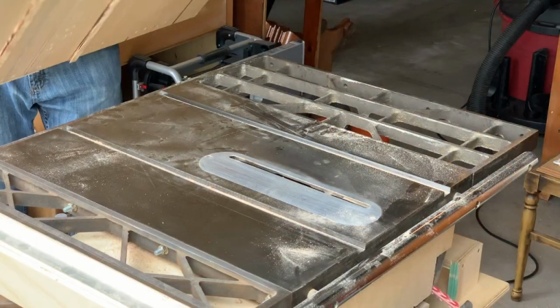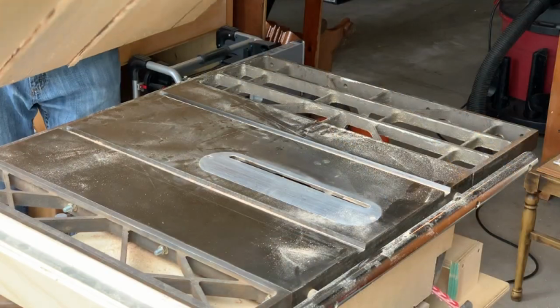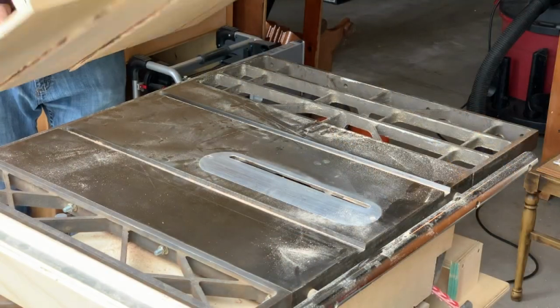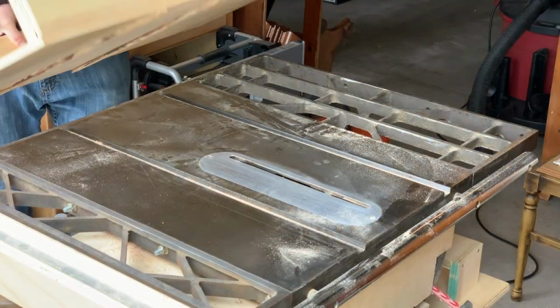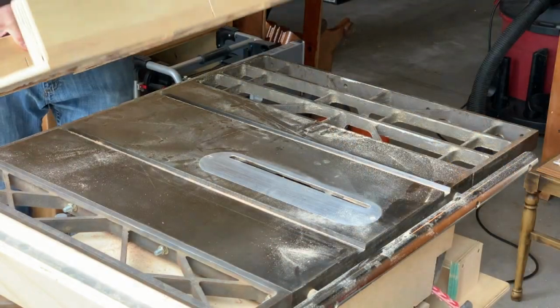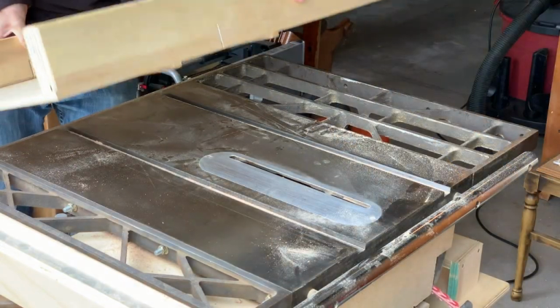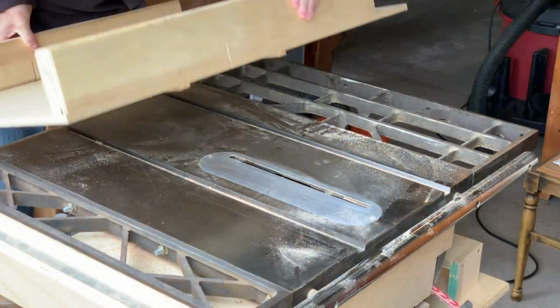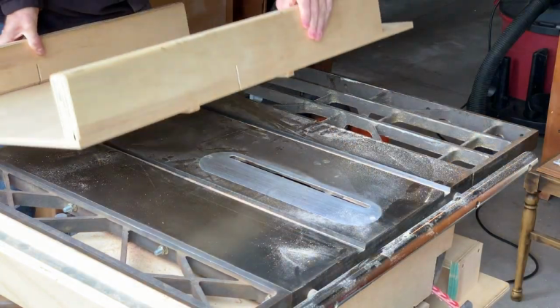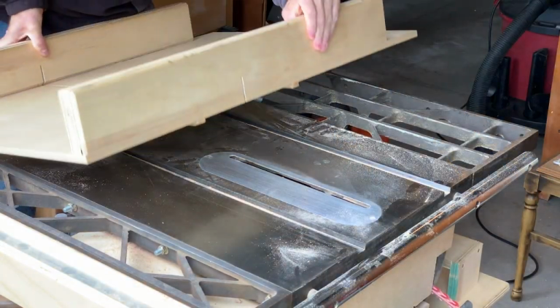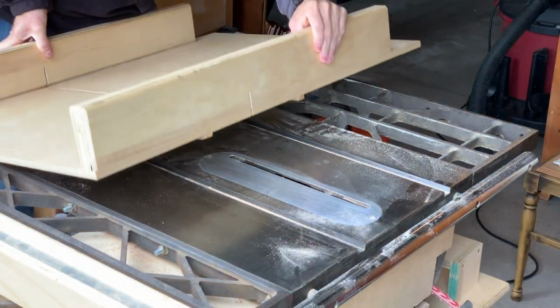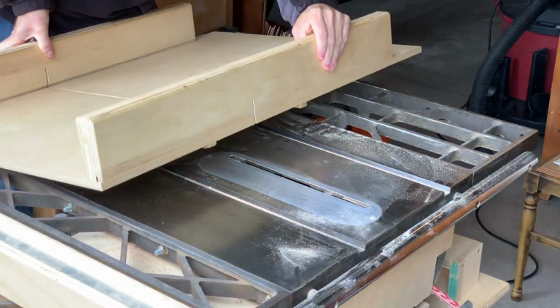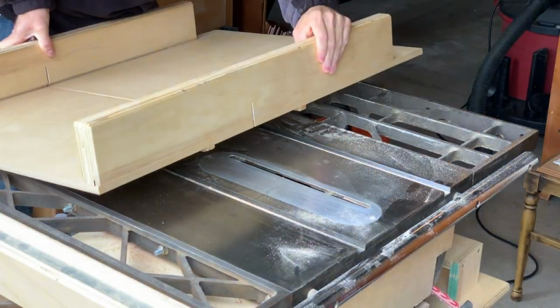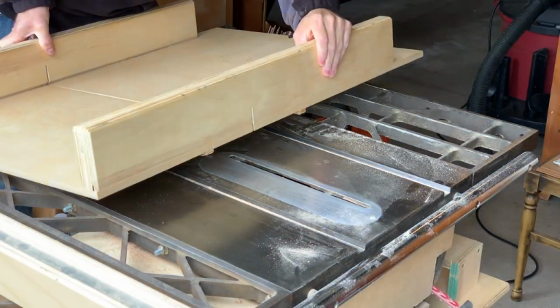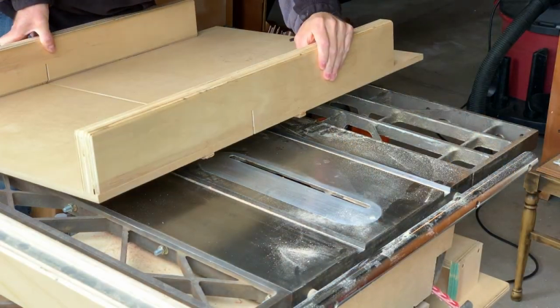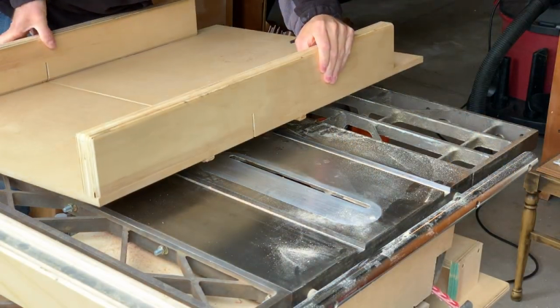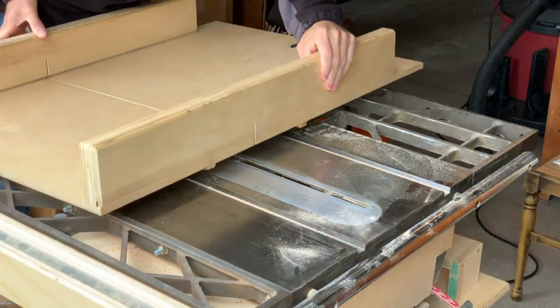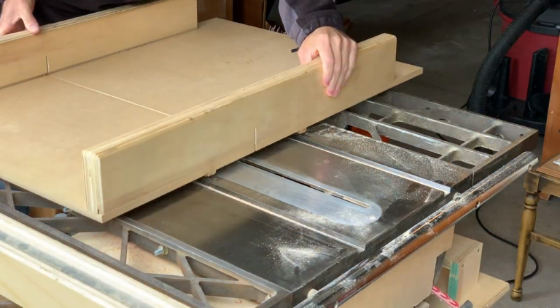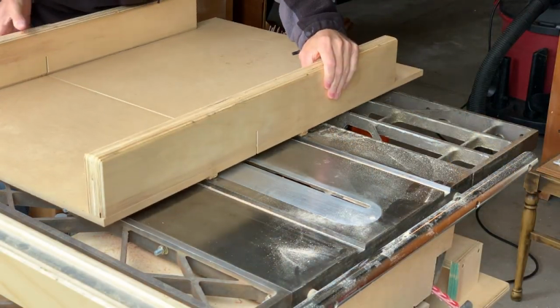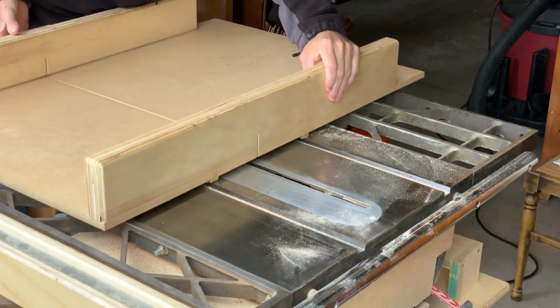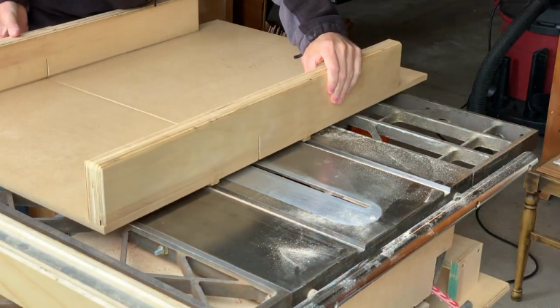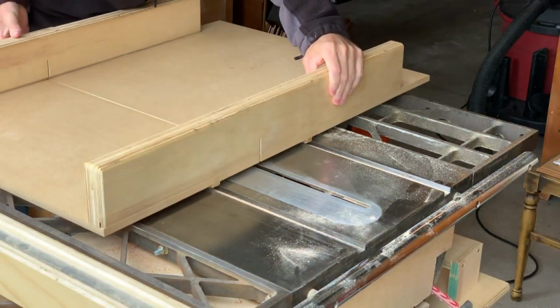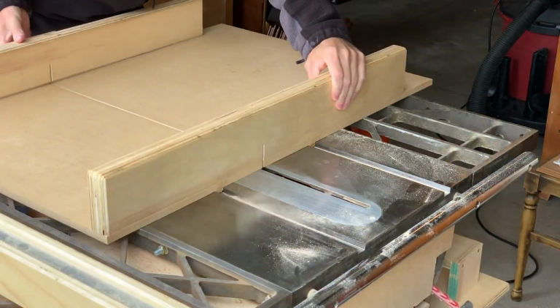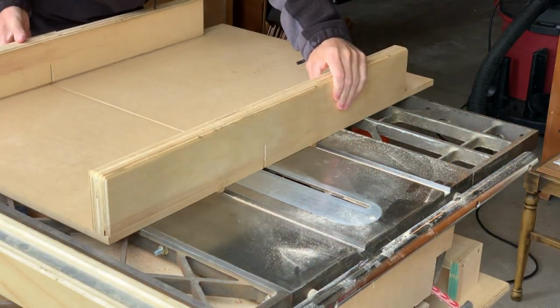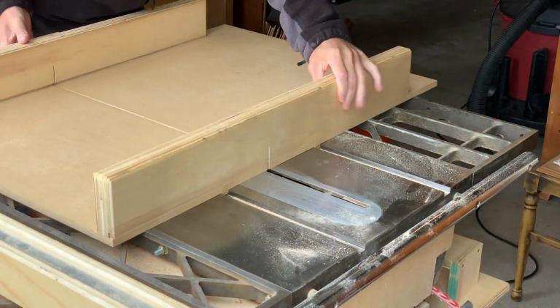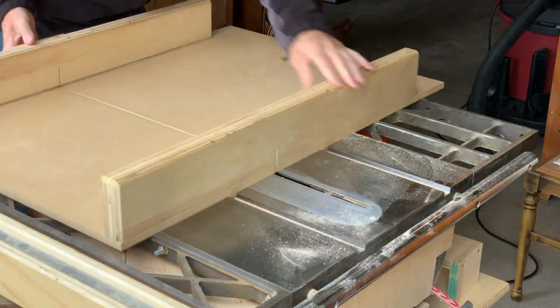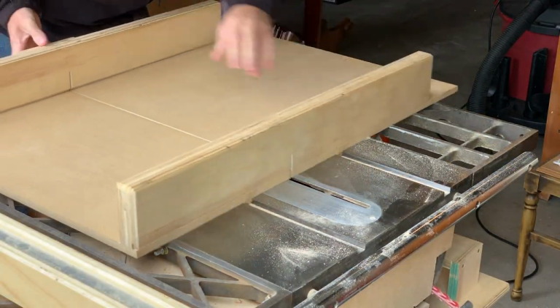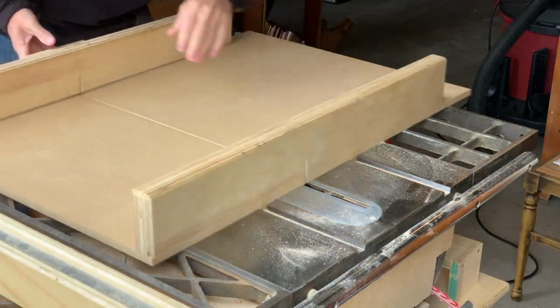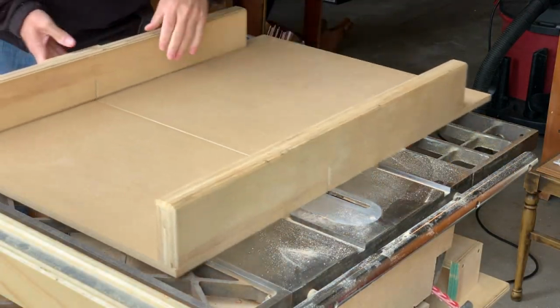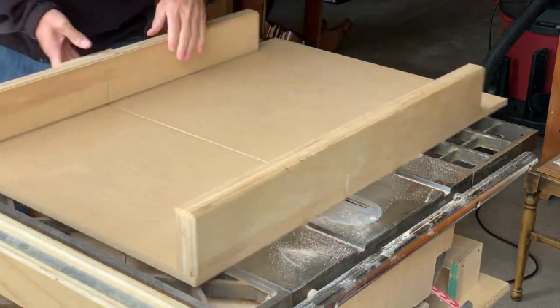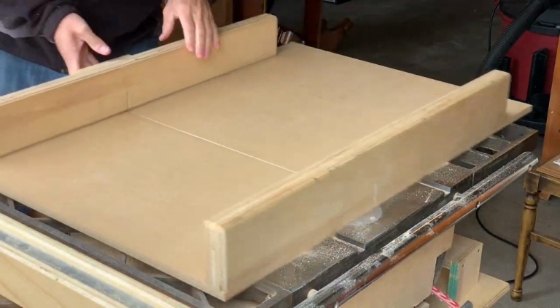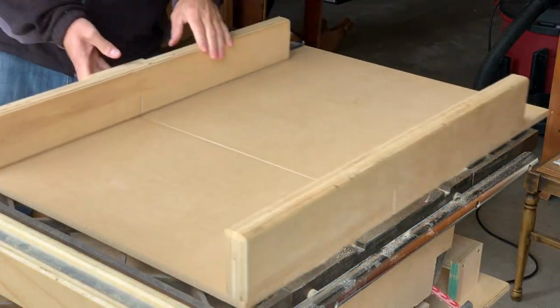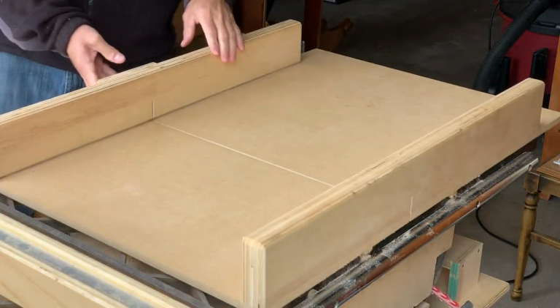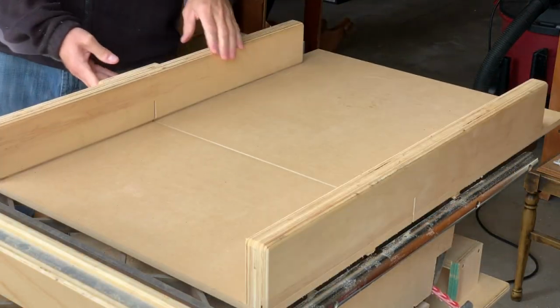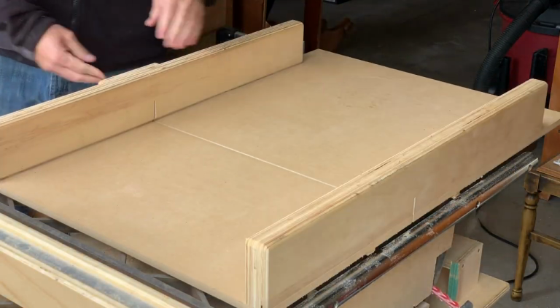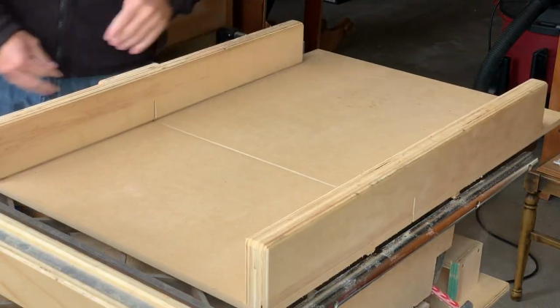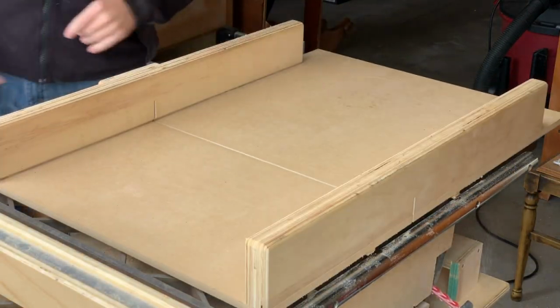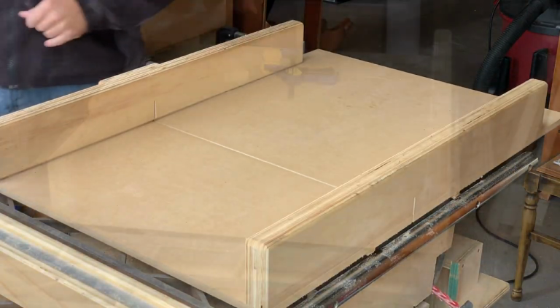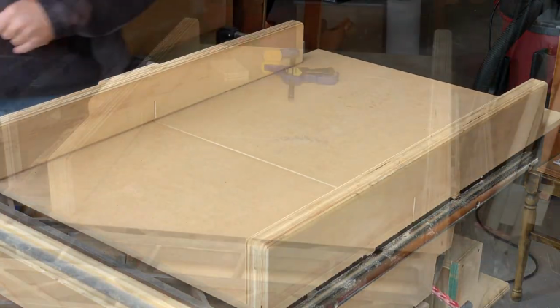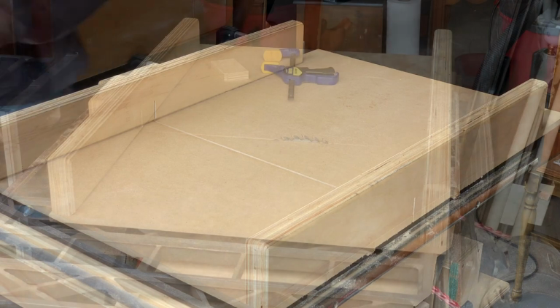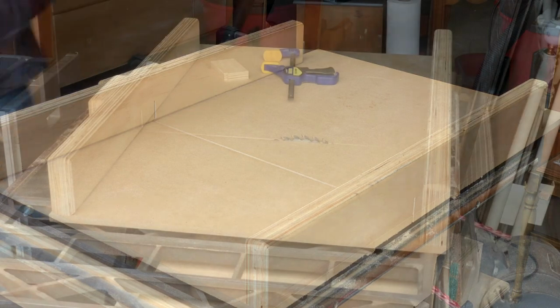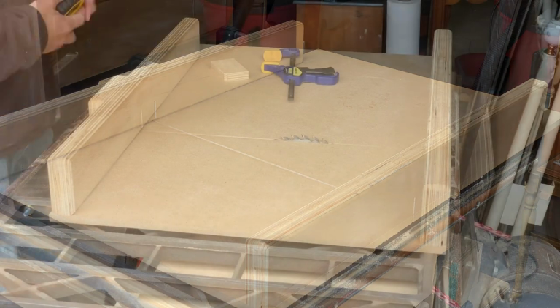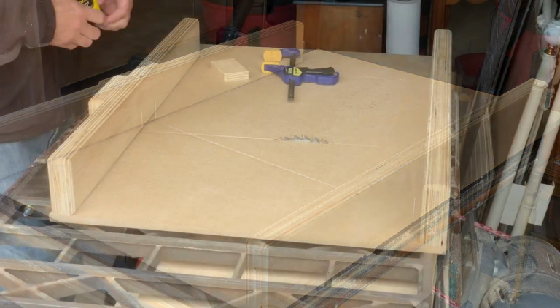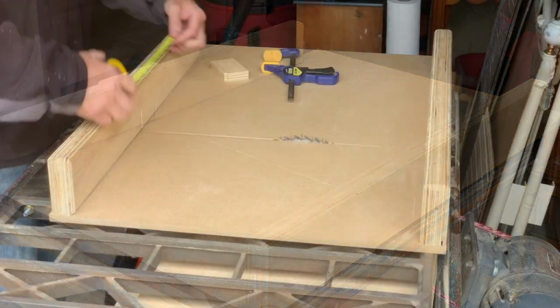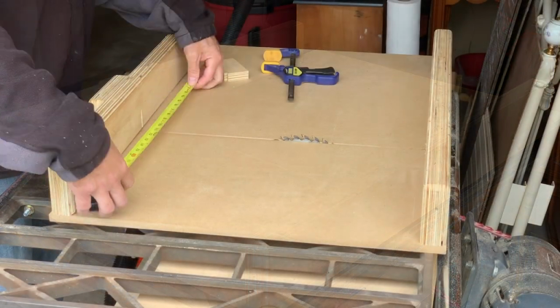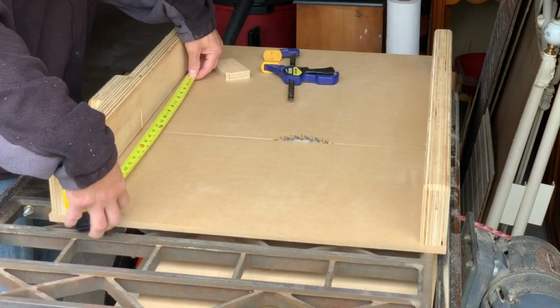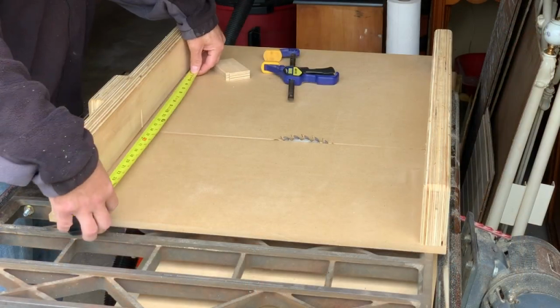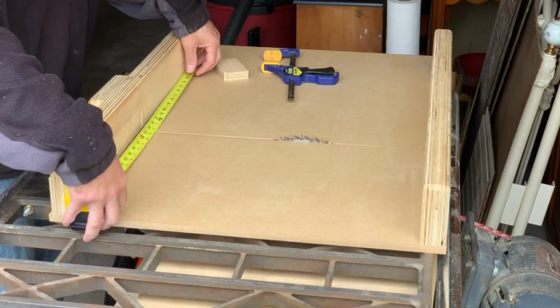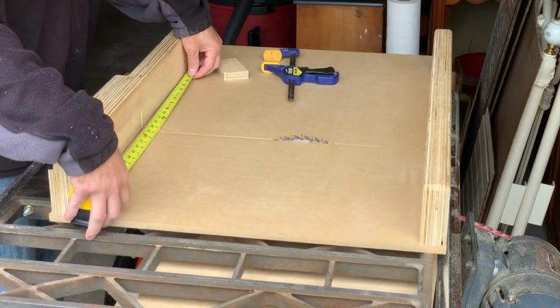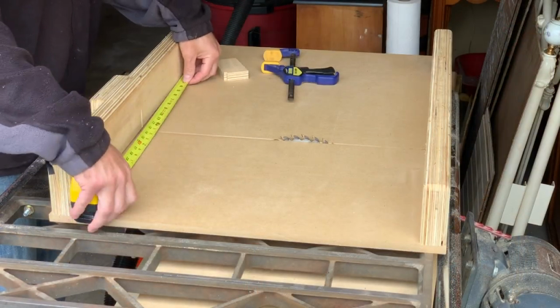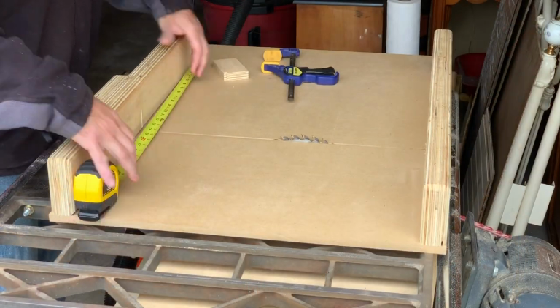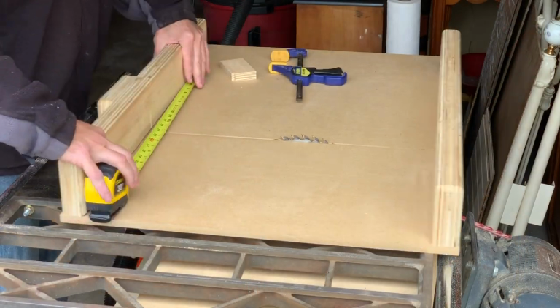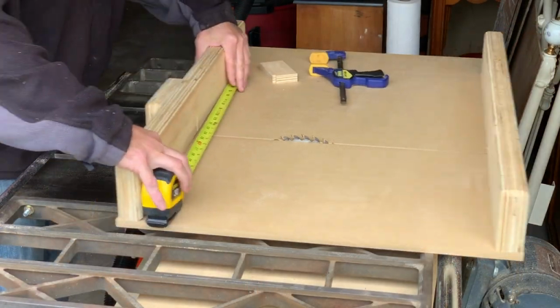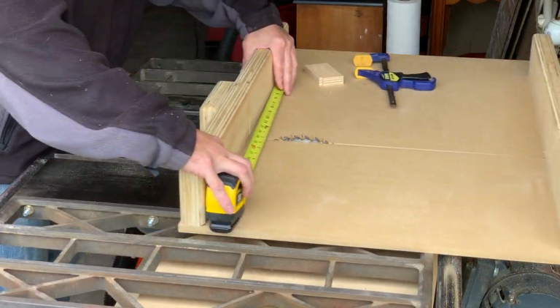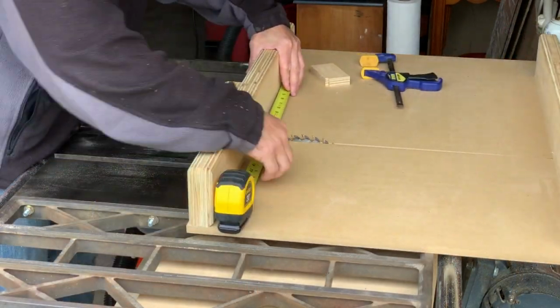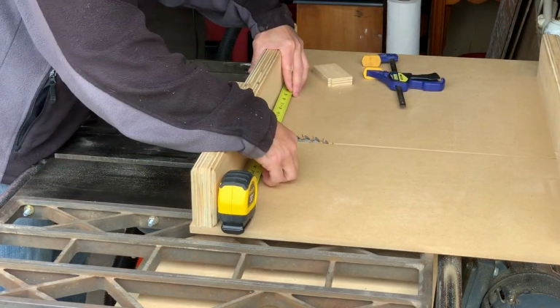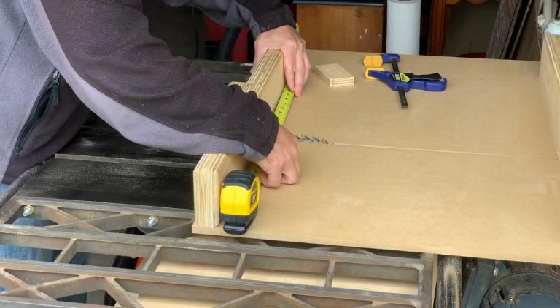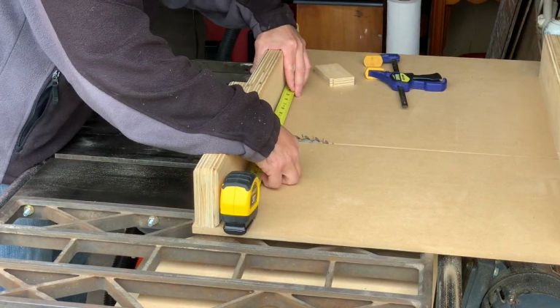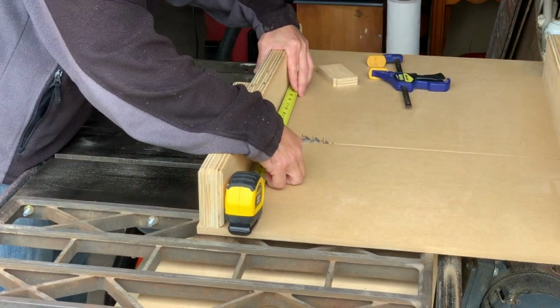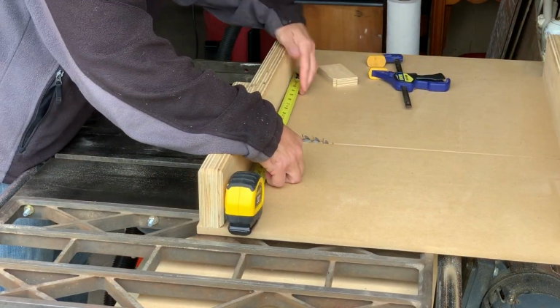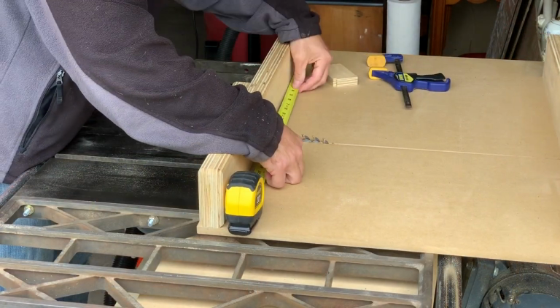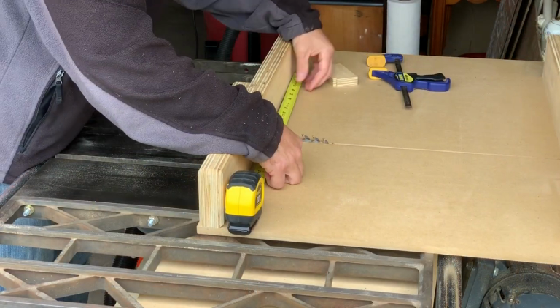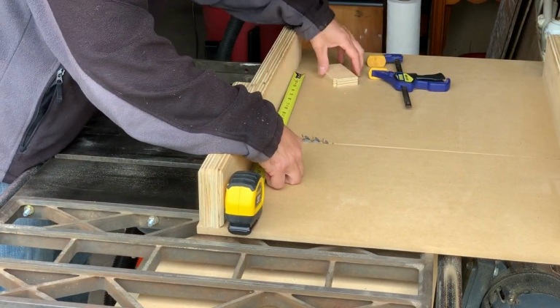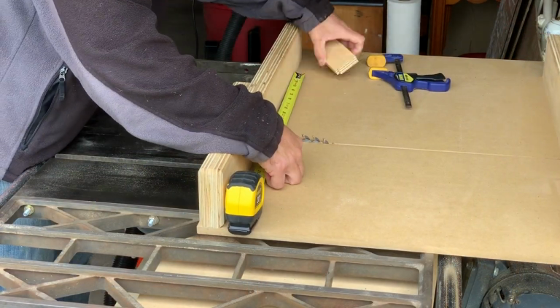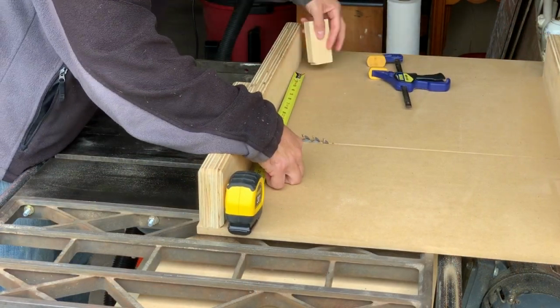Next, I brought my crosscut sled back out to cut the poplar bottom to length. I had waited to do this until I had the size of the box worked out with the miters.